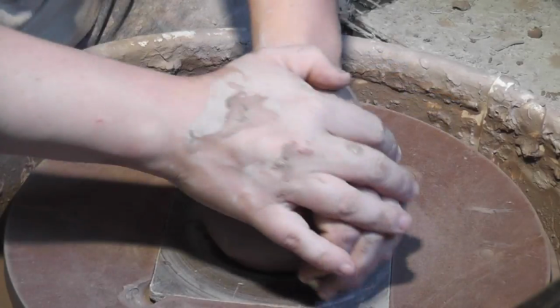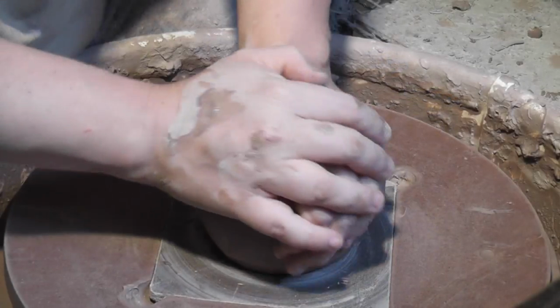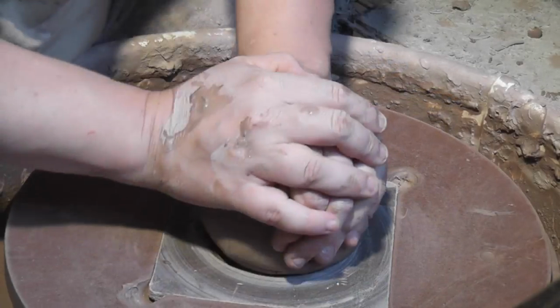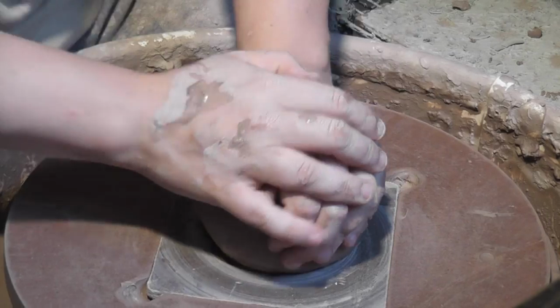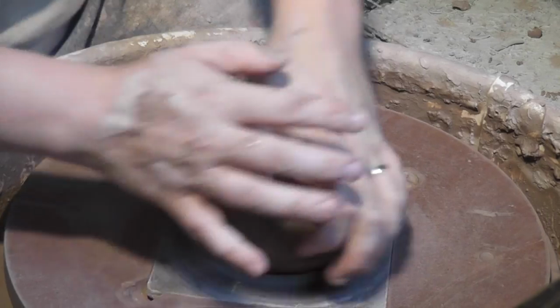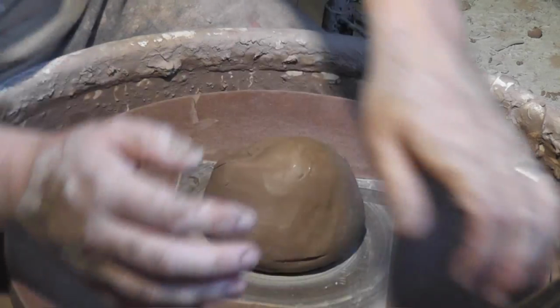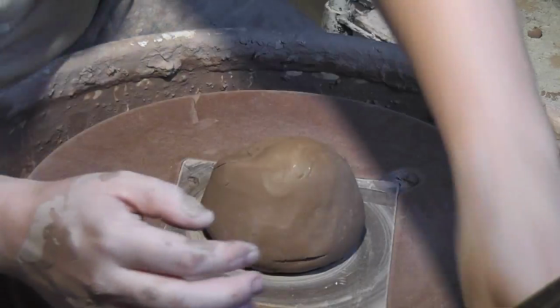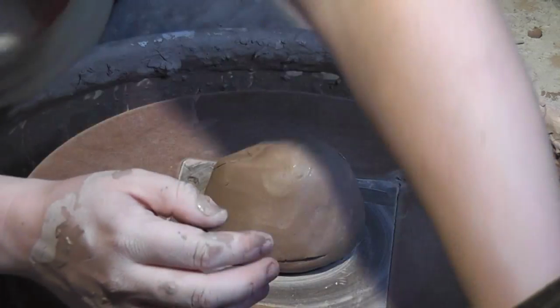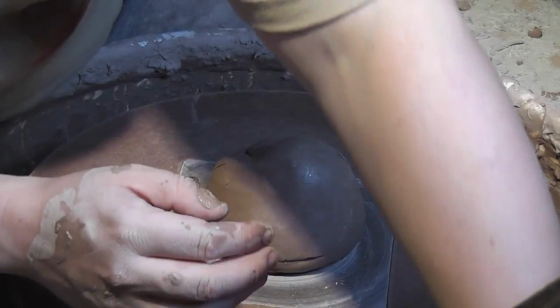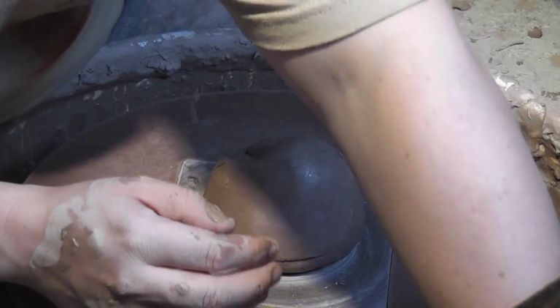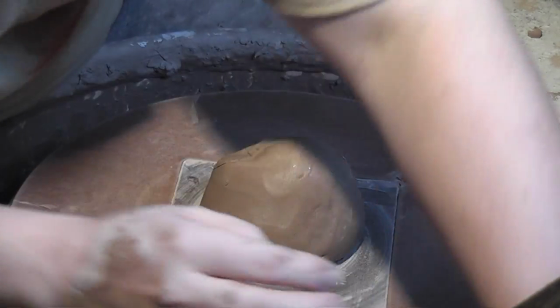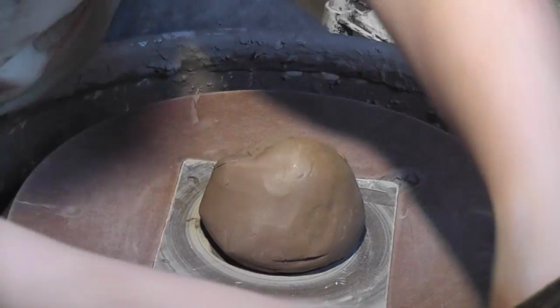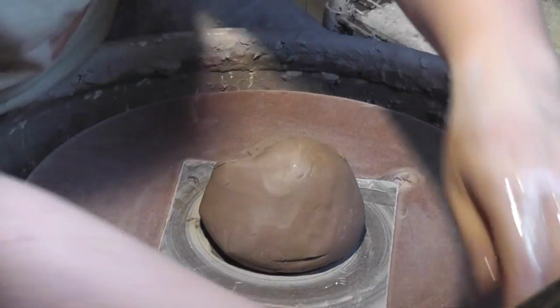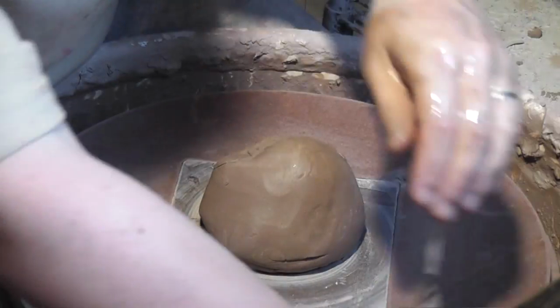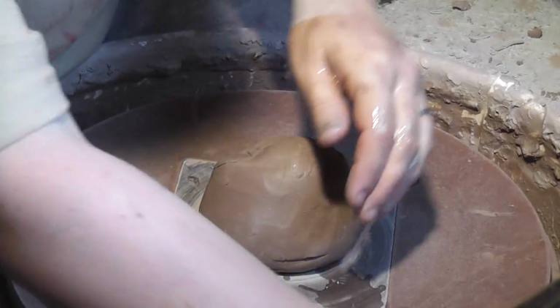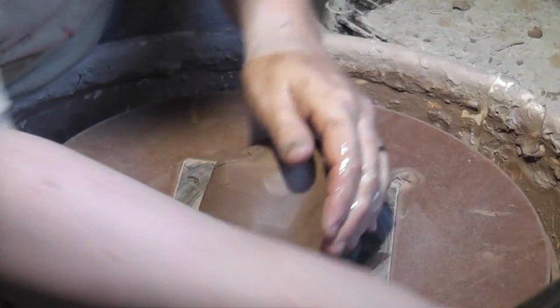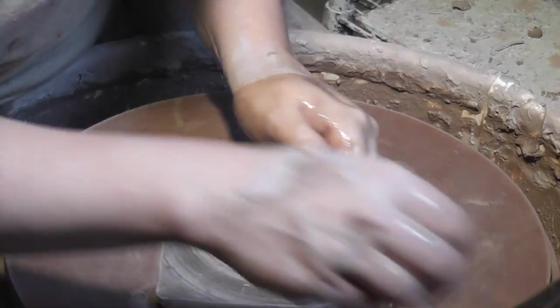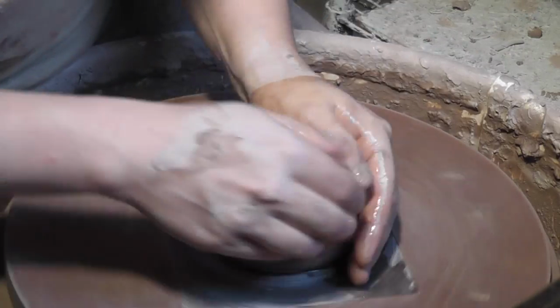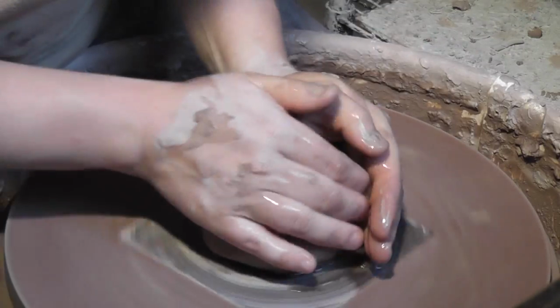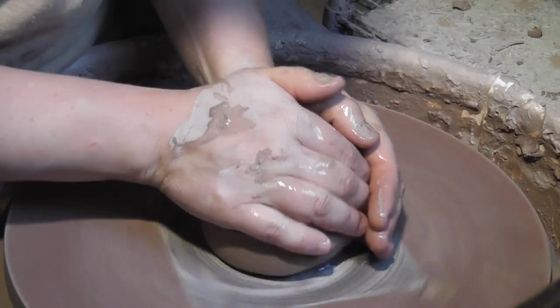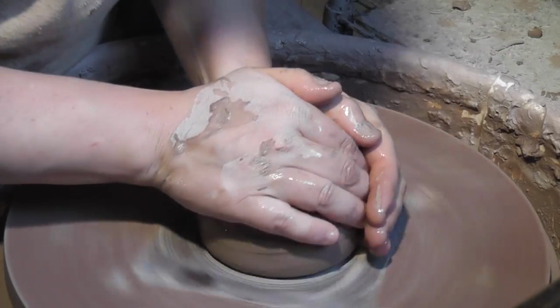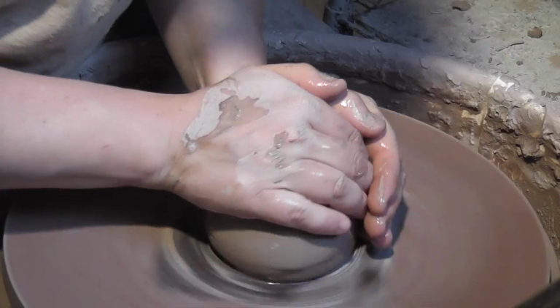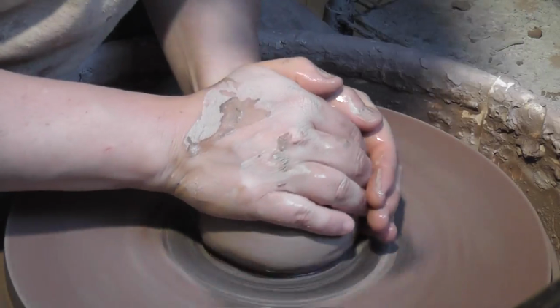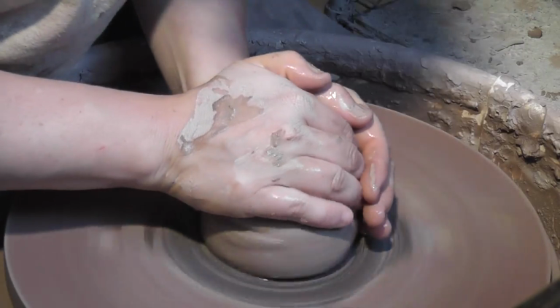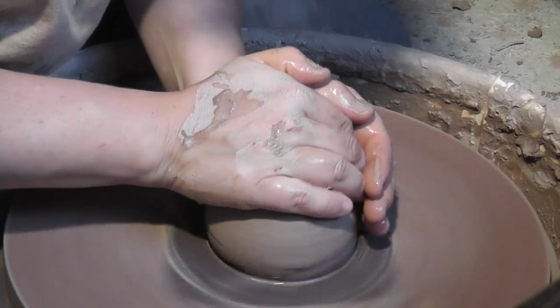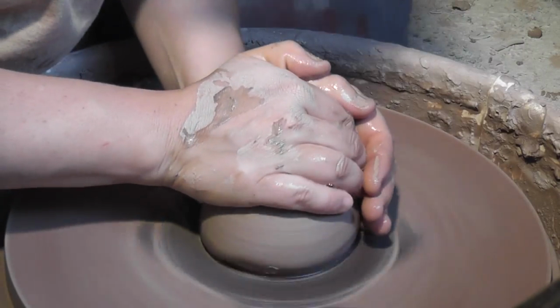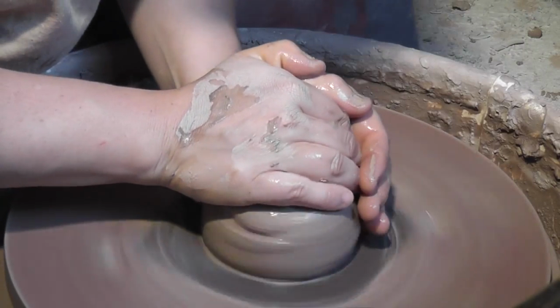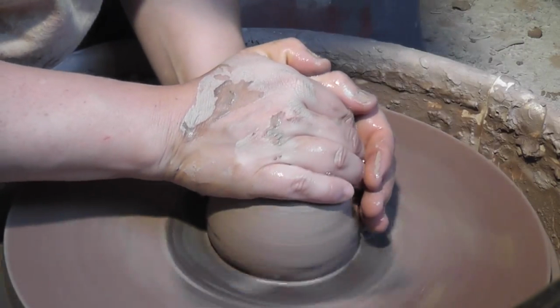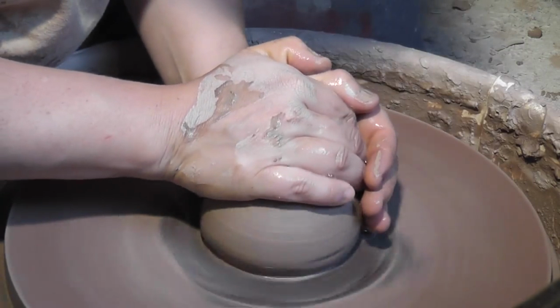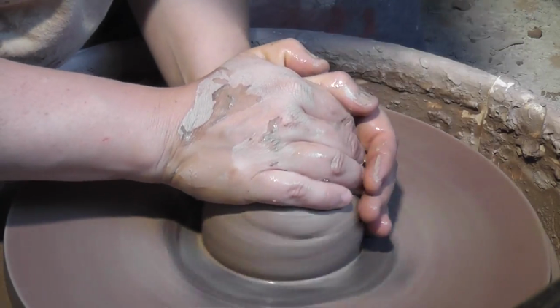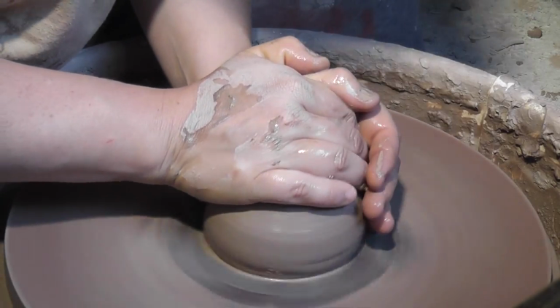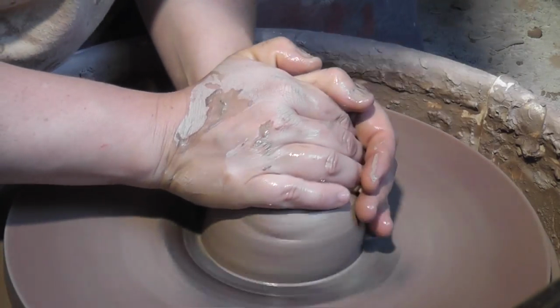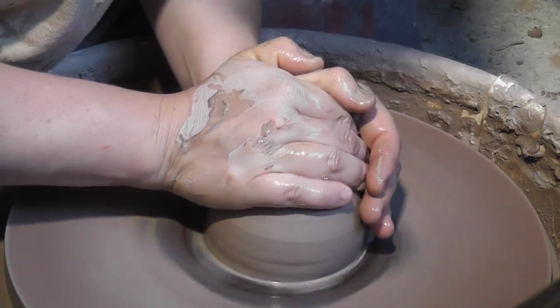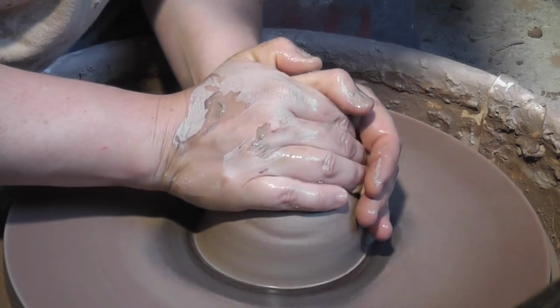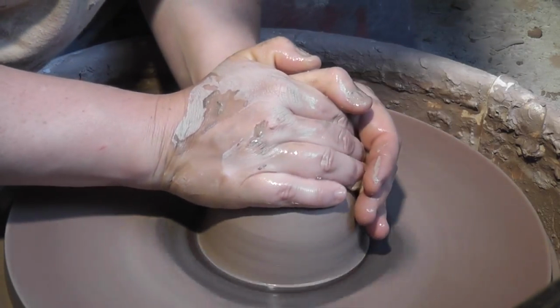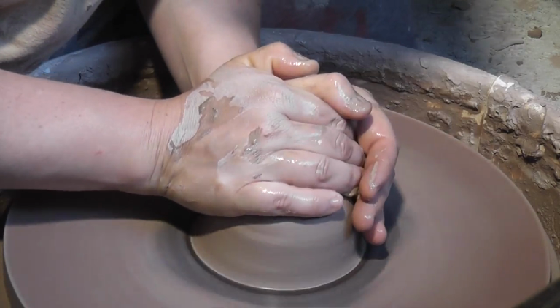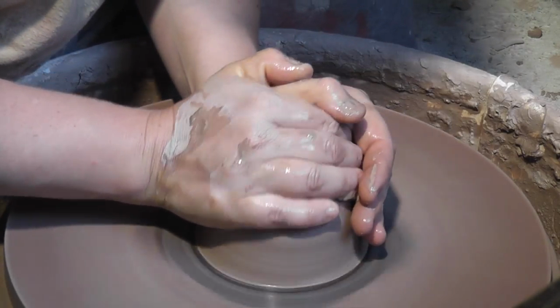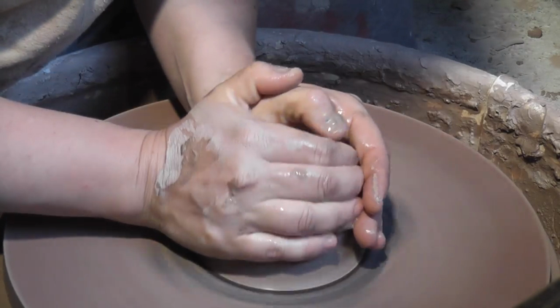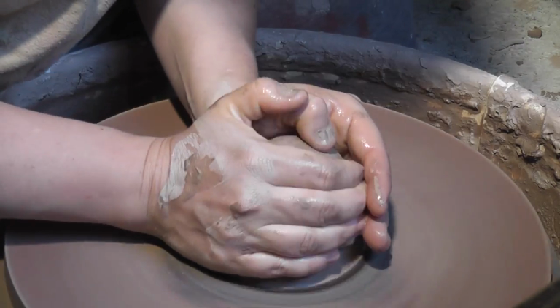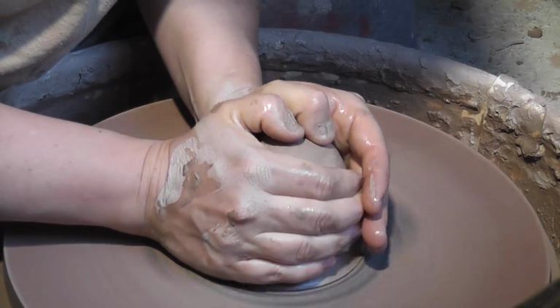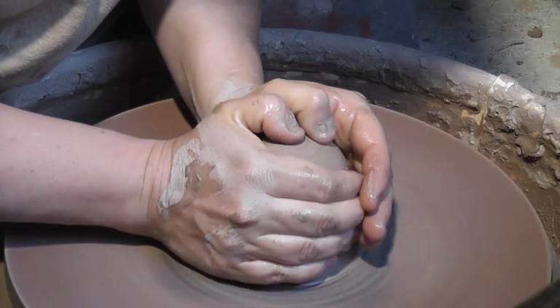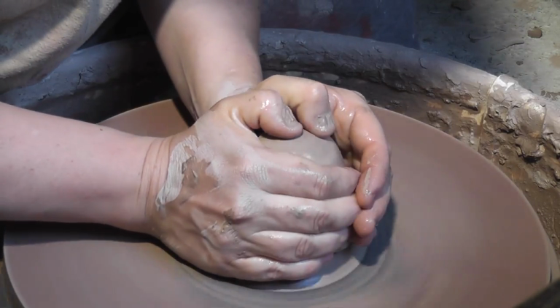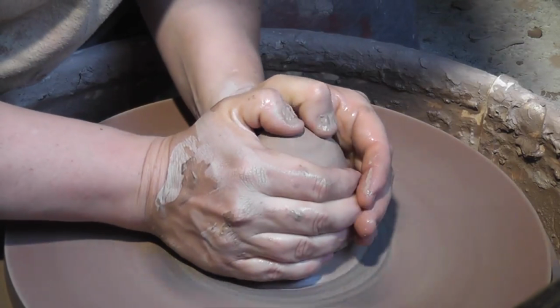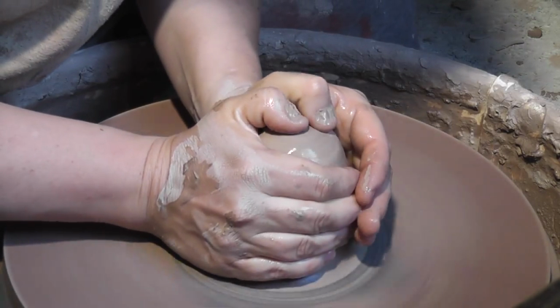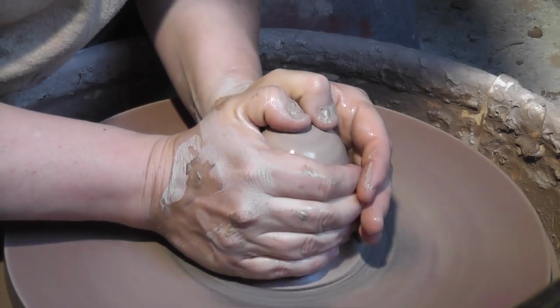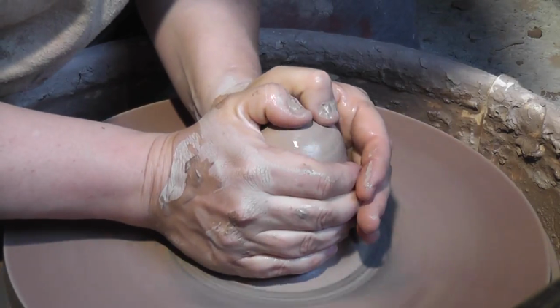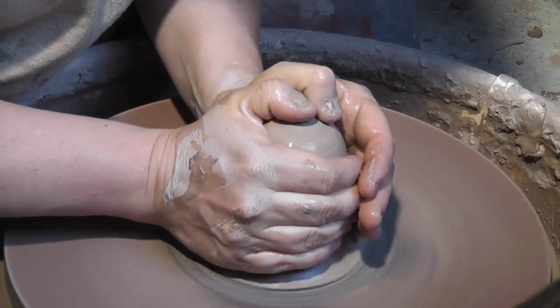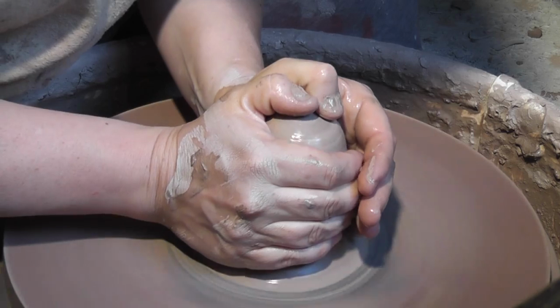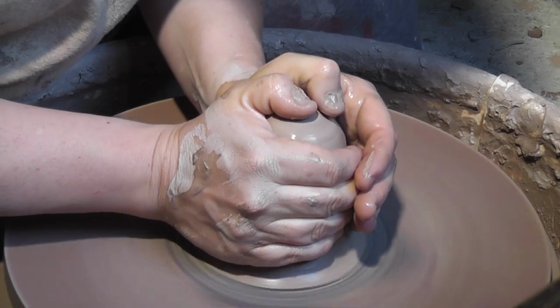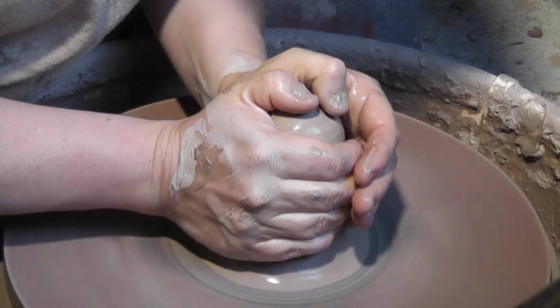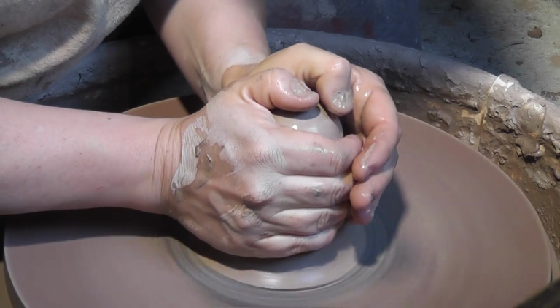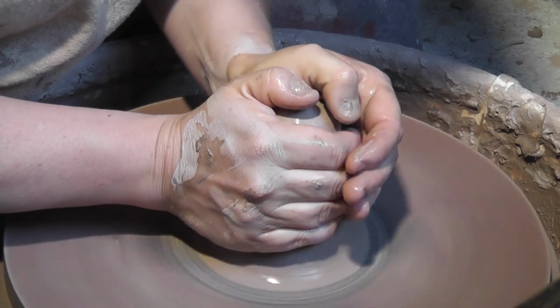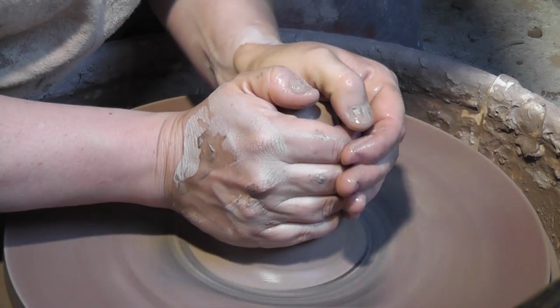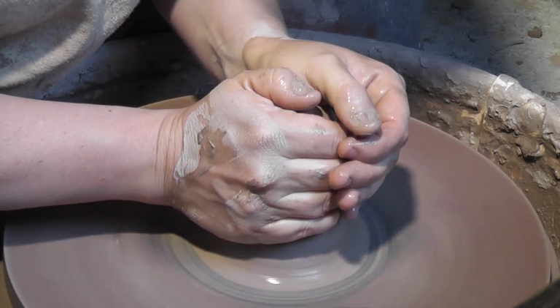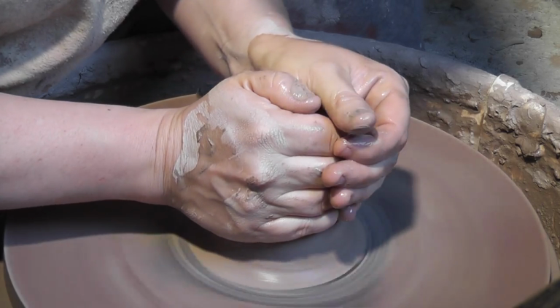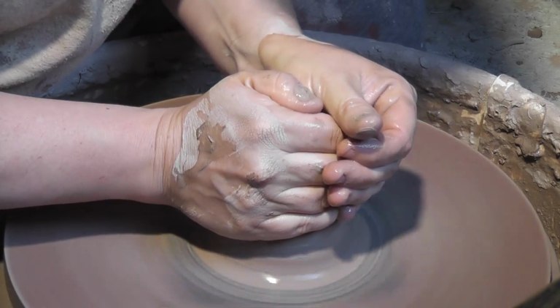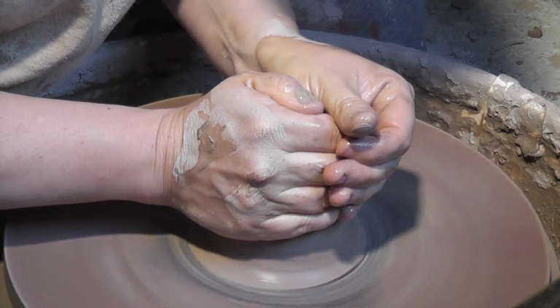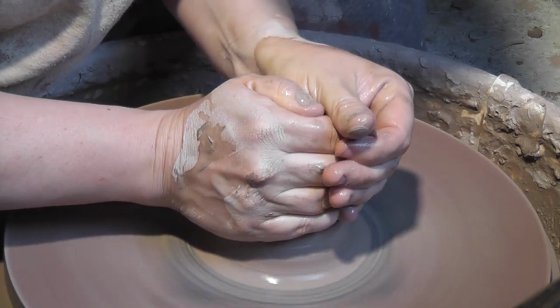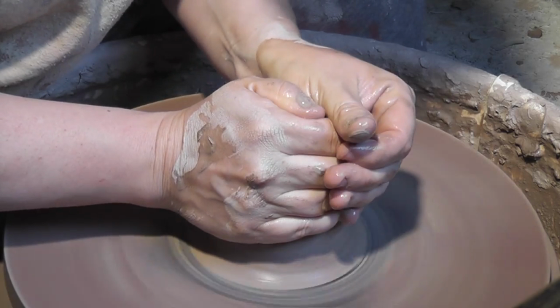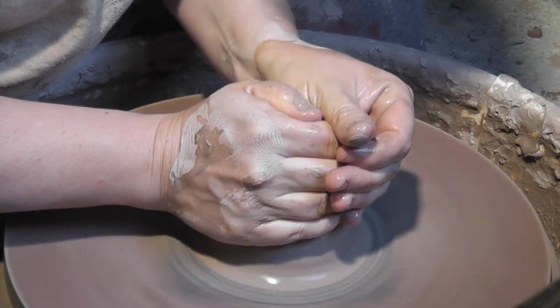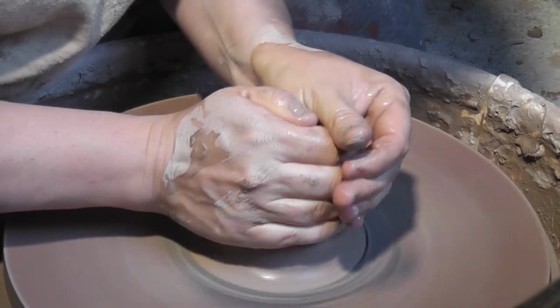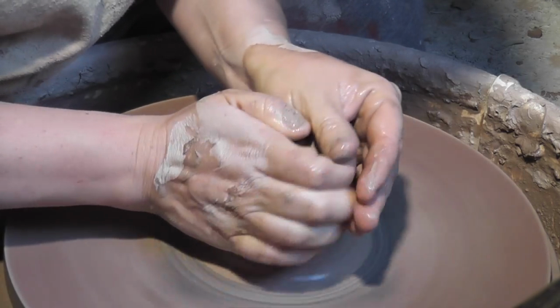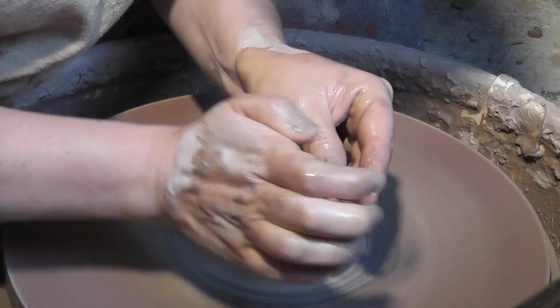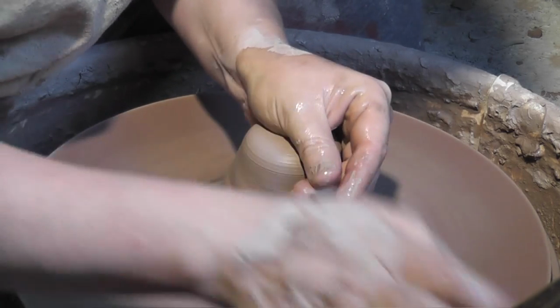In this video, I'll be demonstrating how I throw my garlic keepers, including a great and easy way to throw lids for small cover jars such as this one.